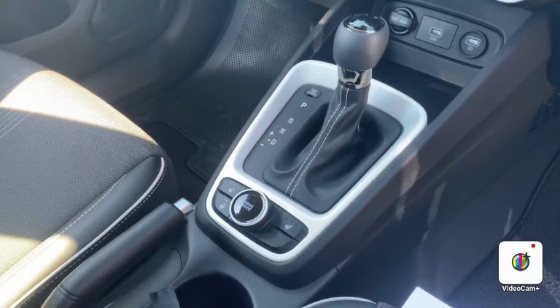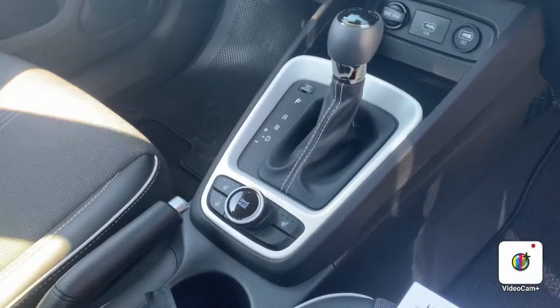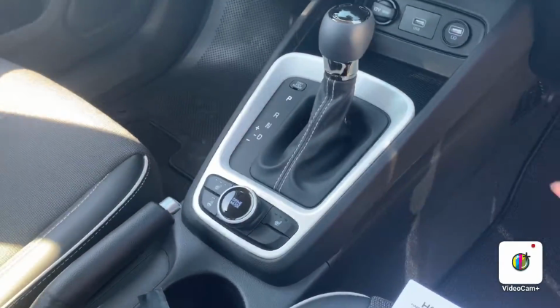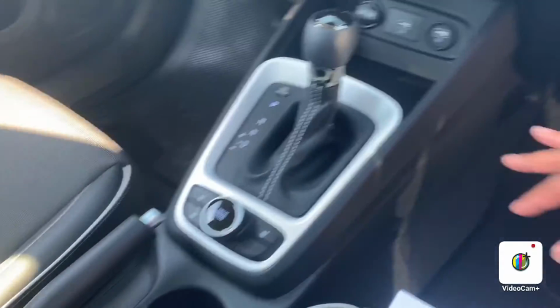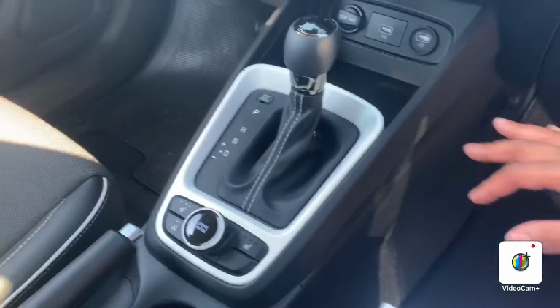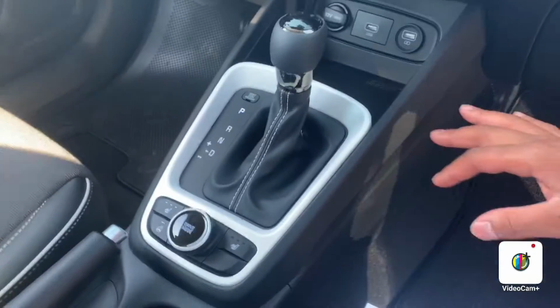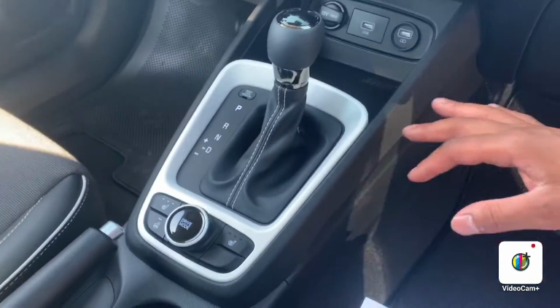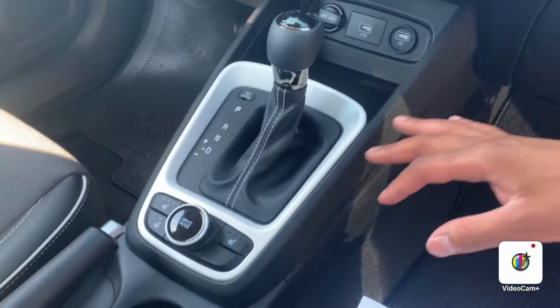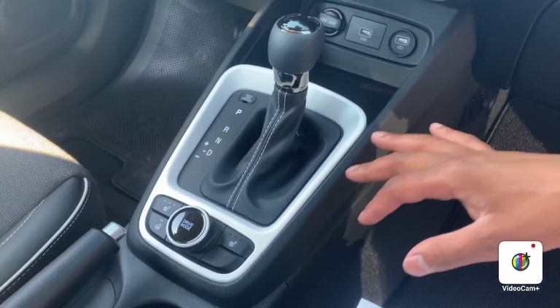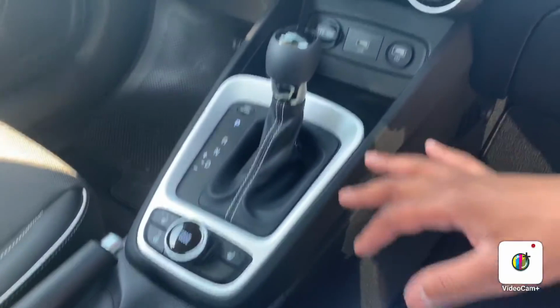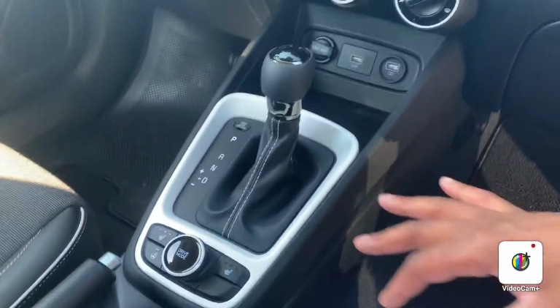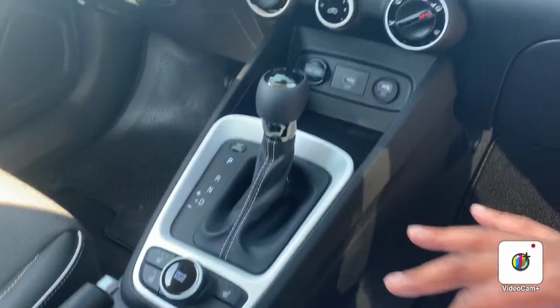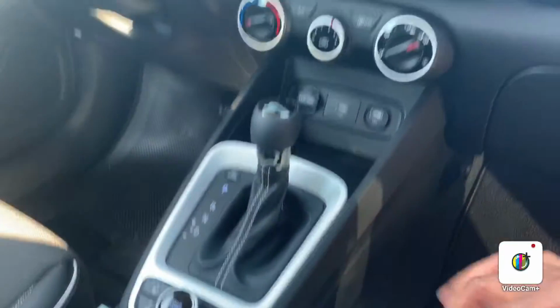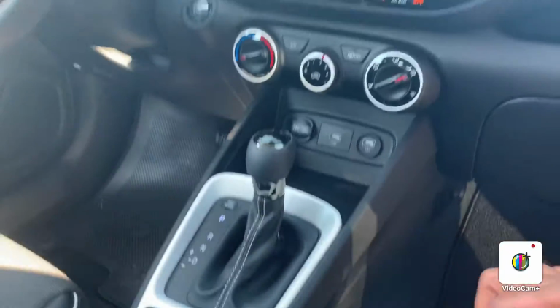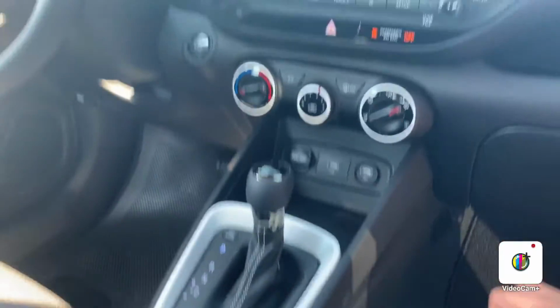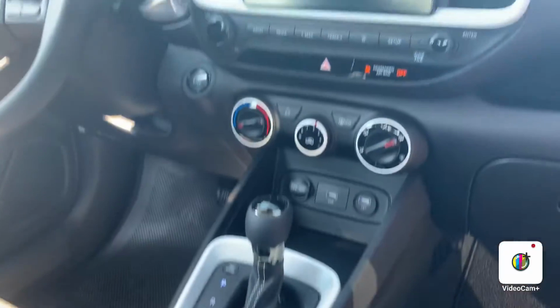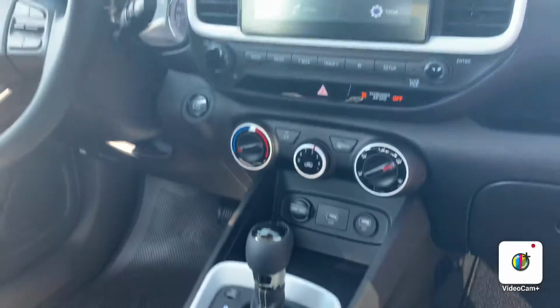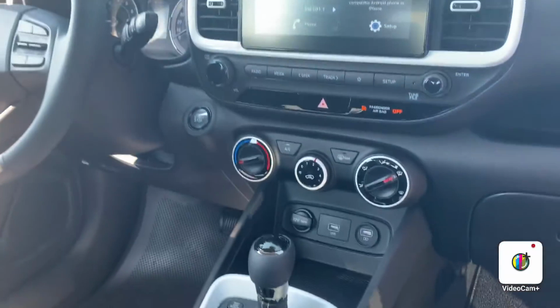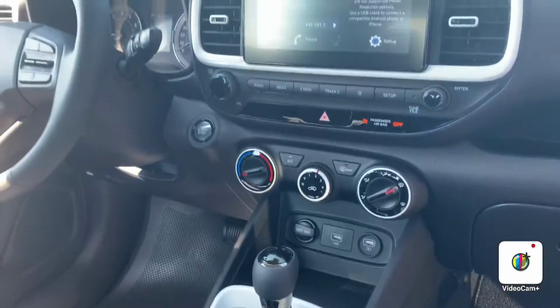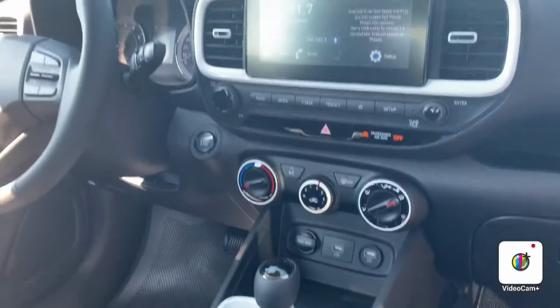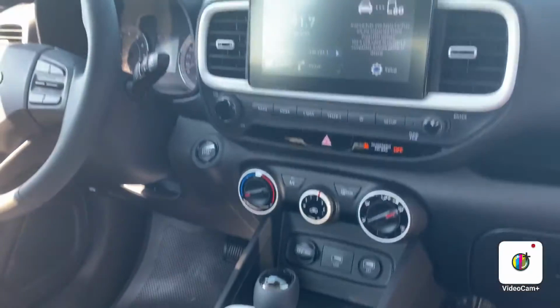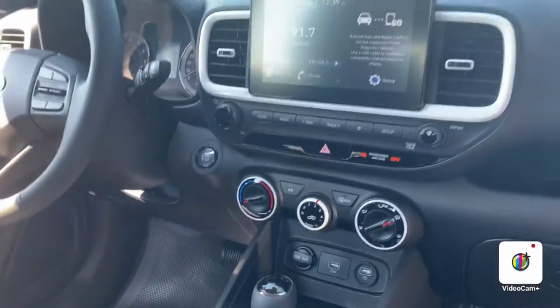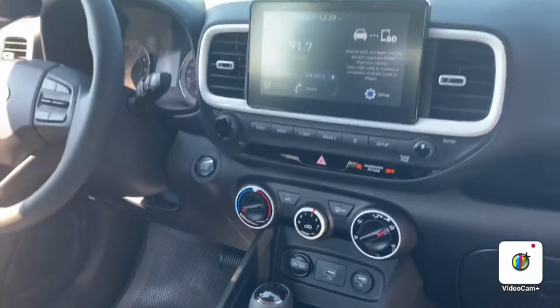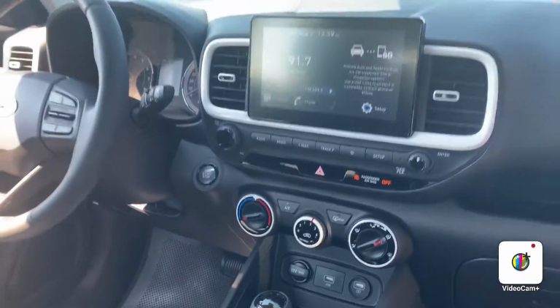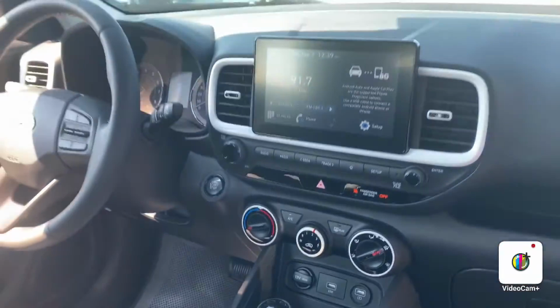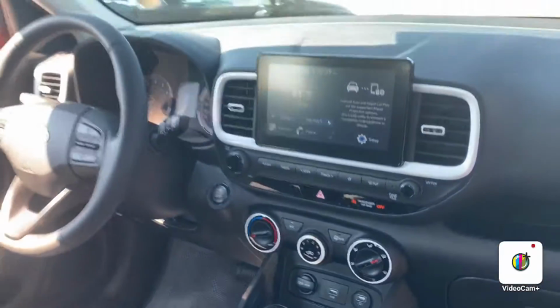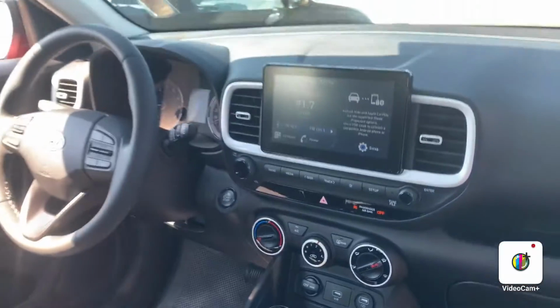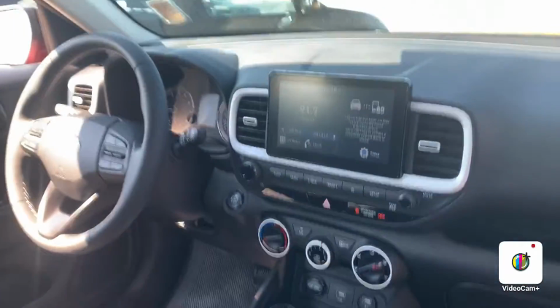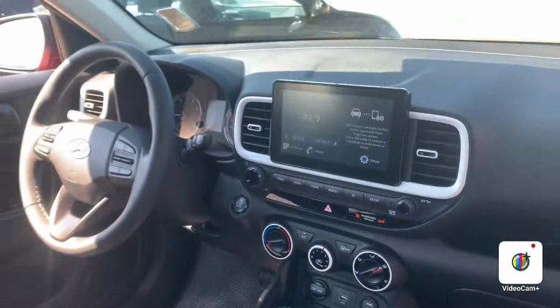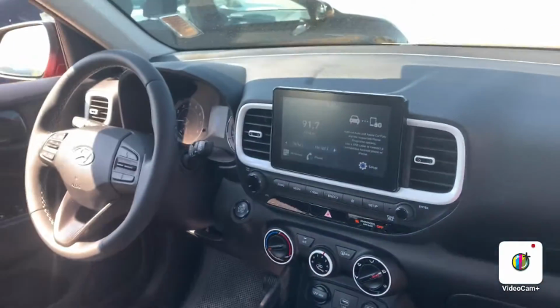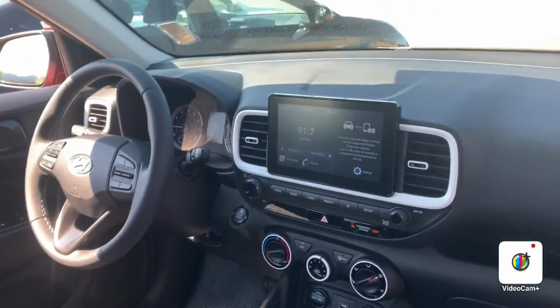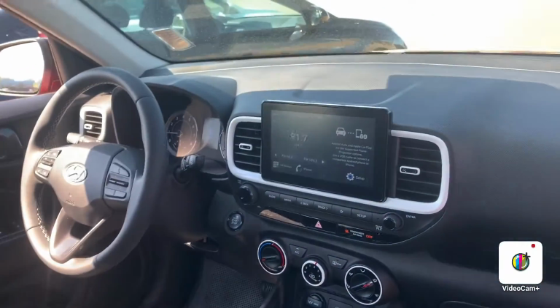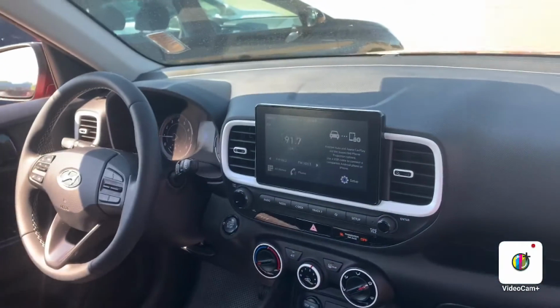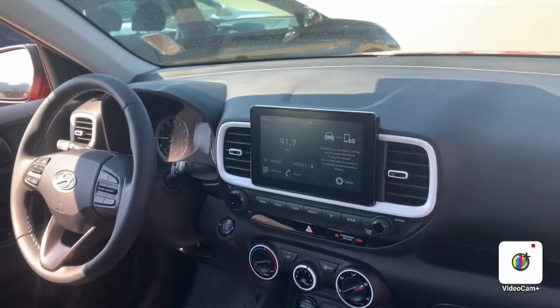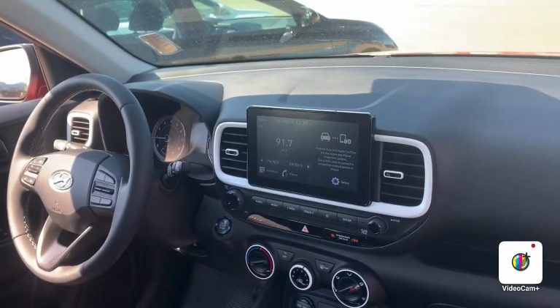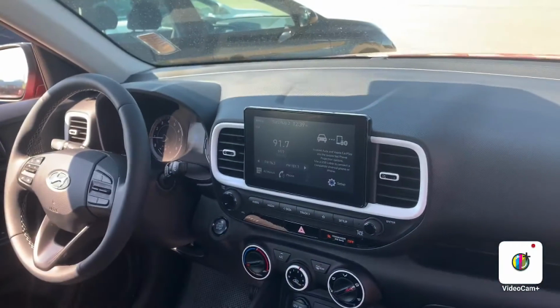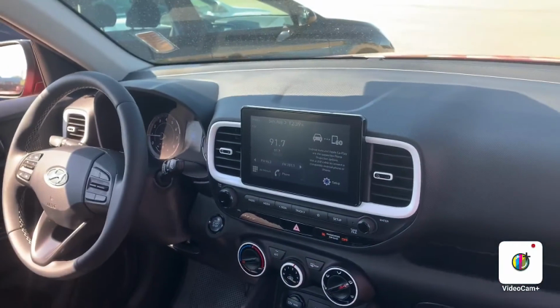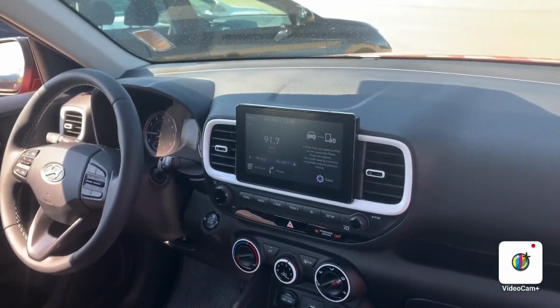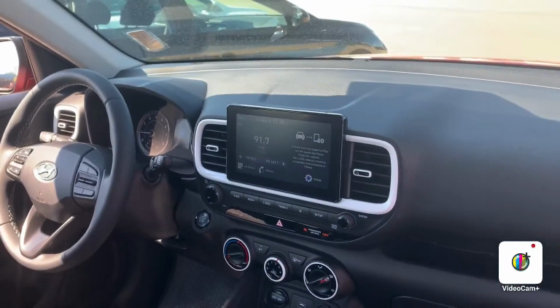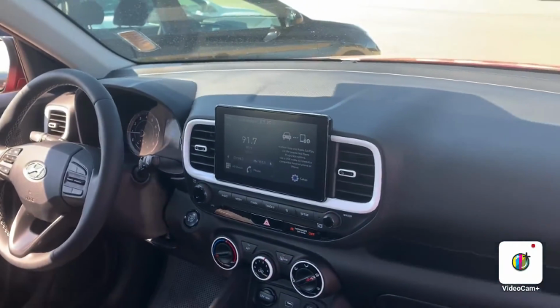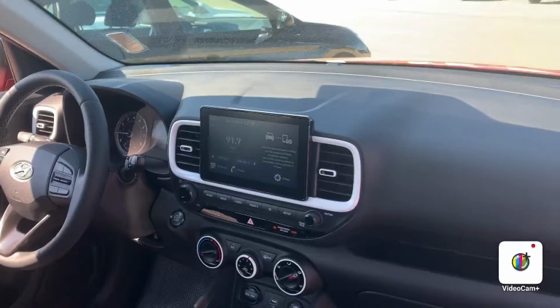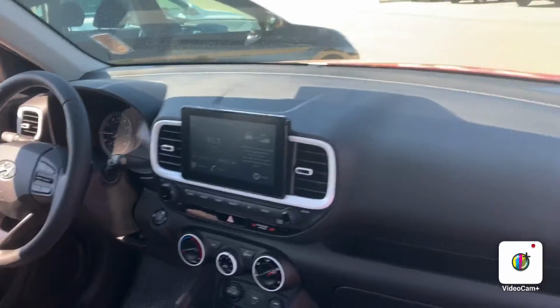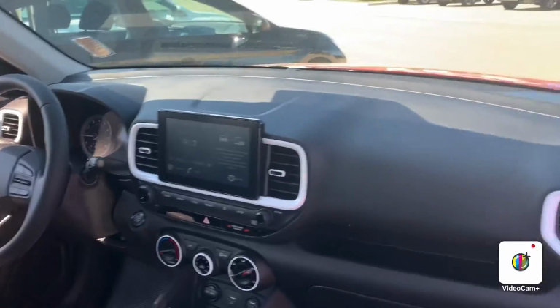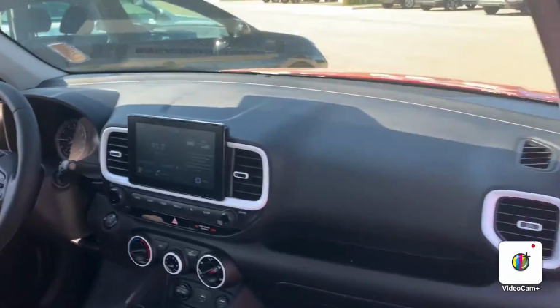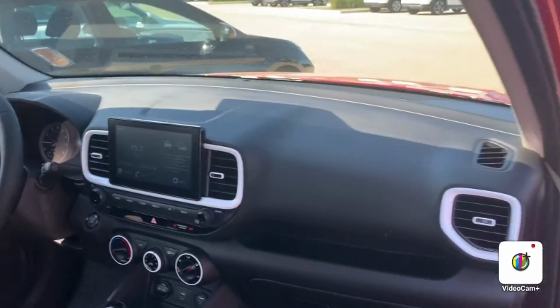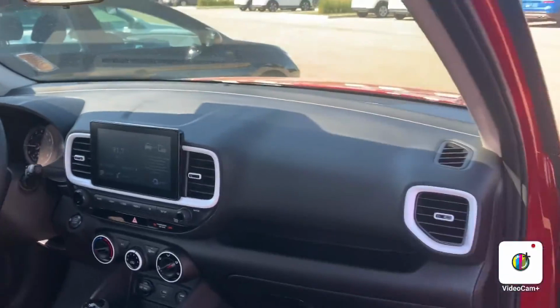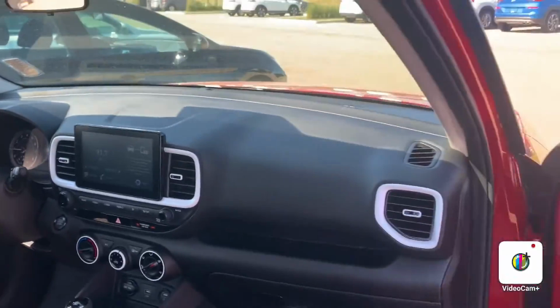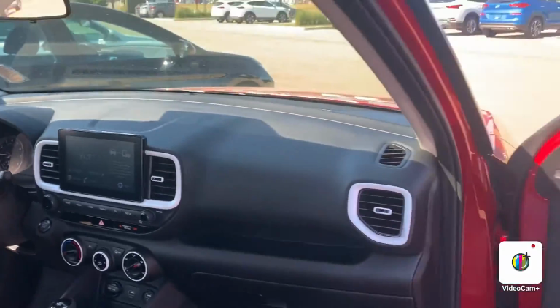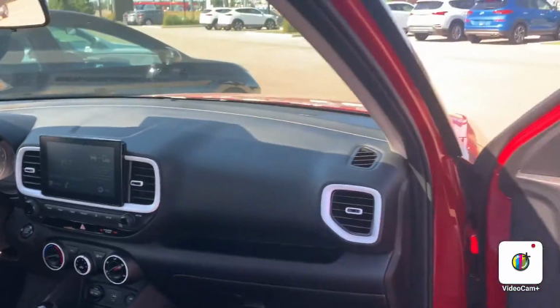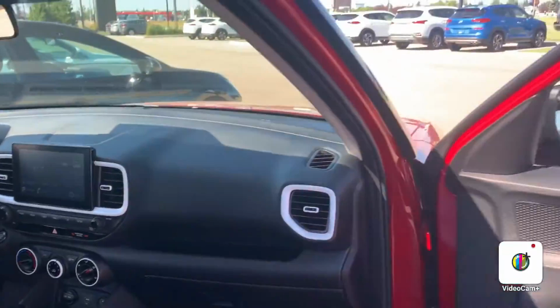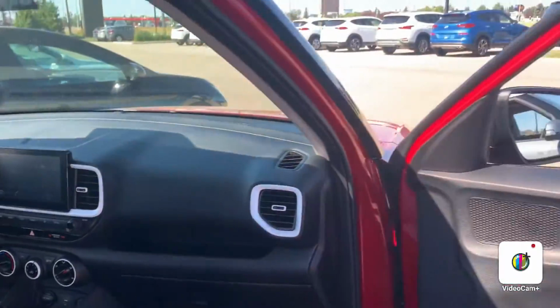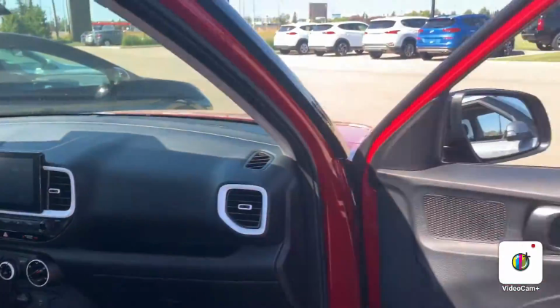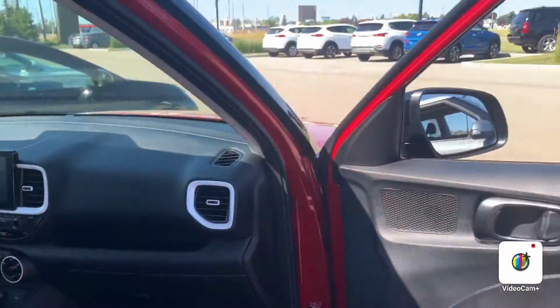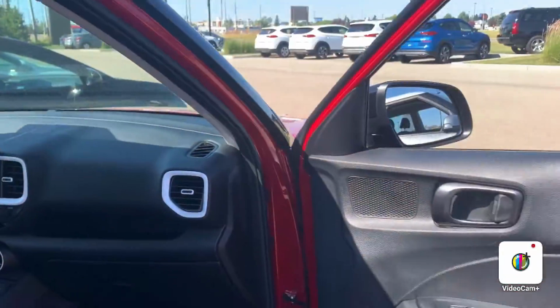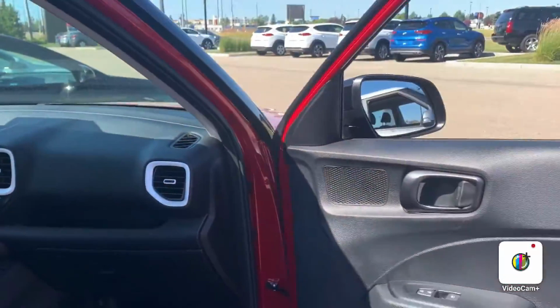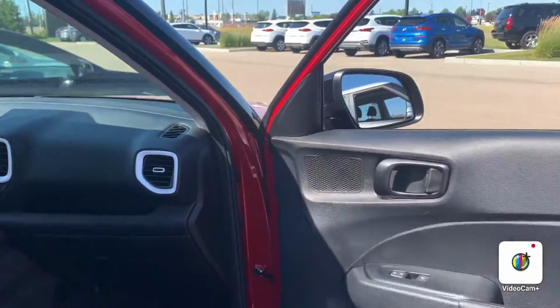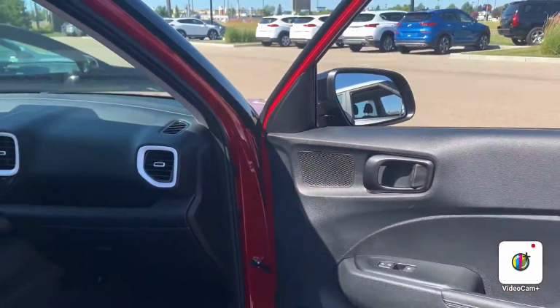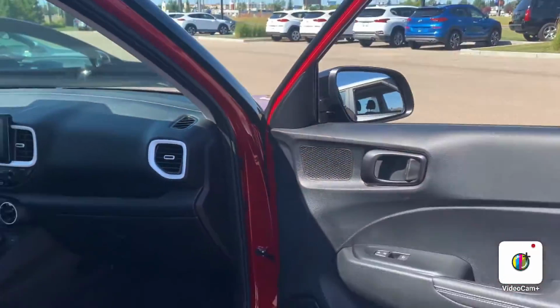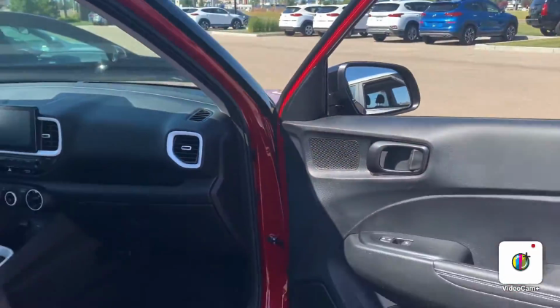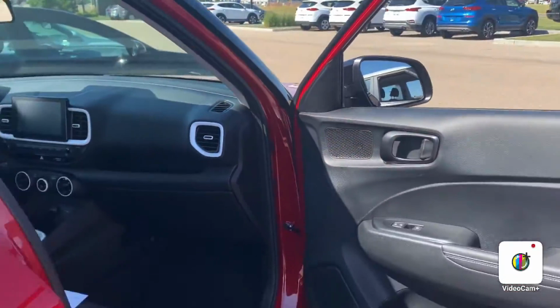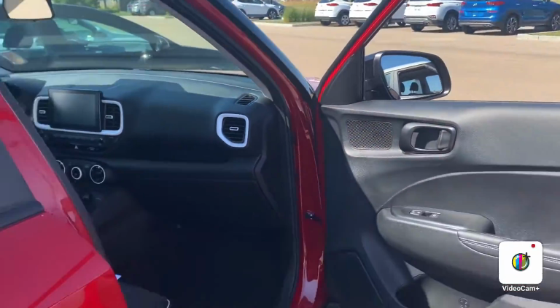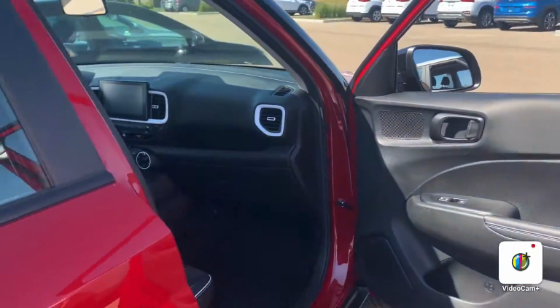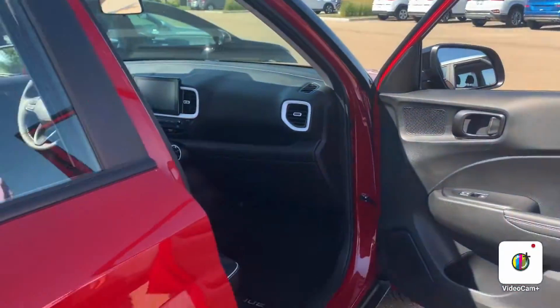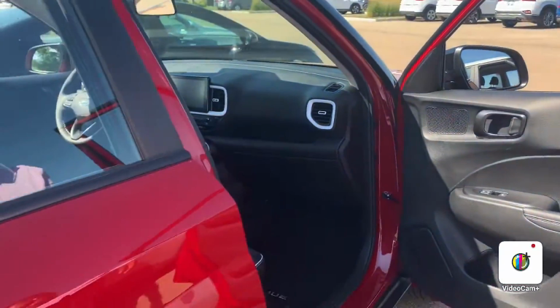heated steering wheel options, very nice cloth interior, and you've got your door and window lock options as well.